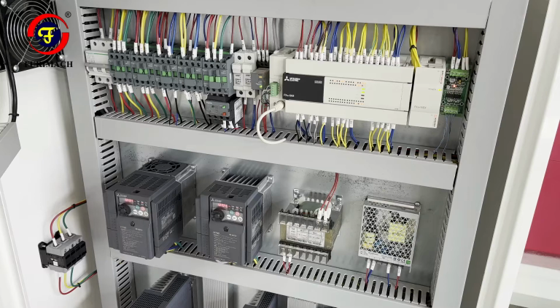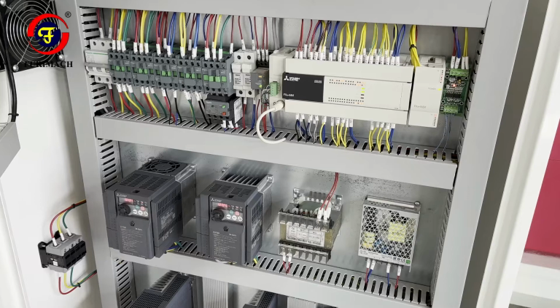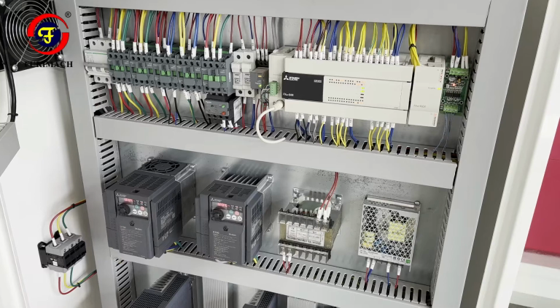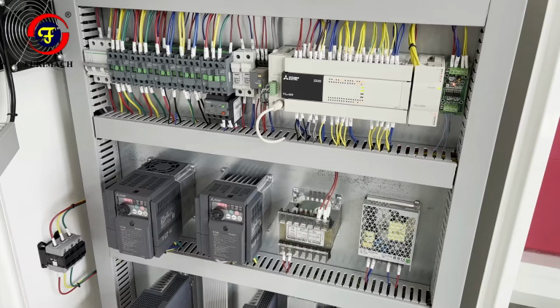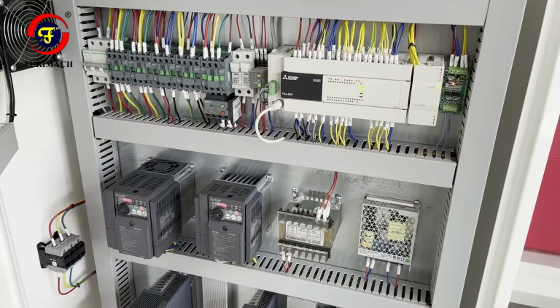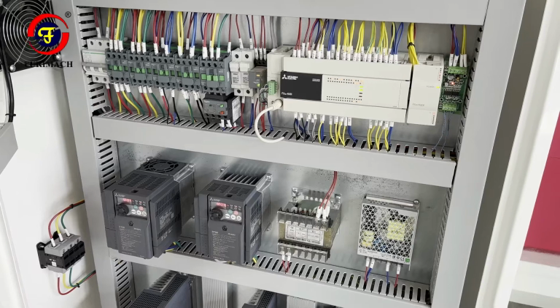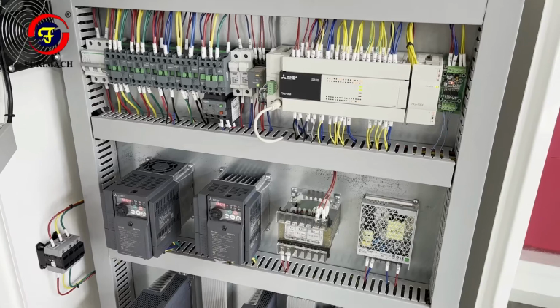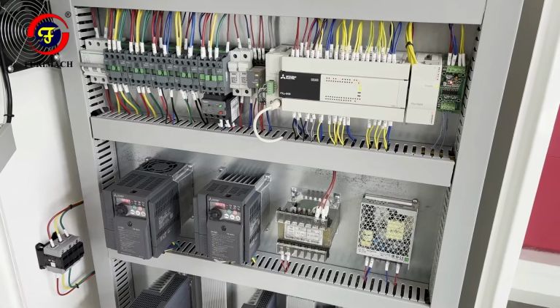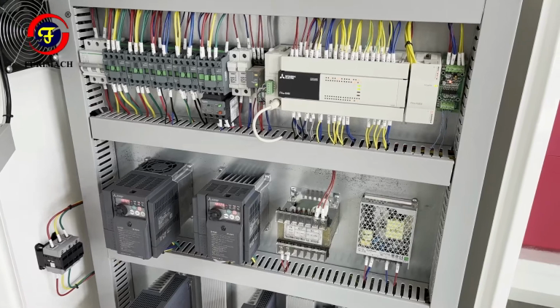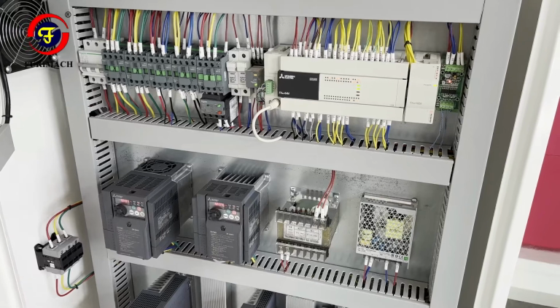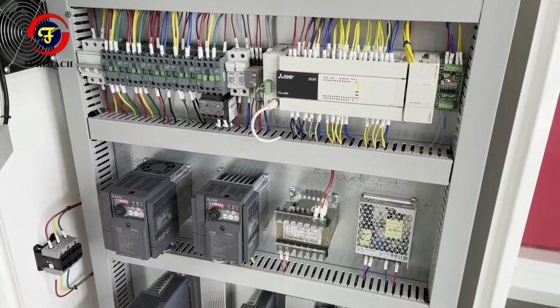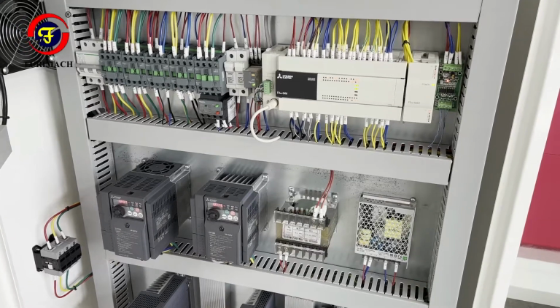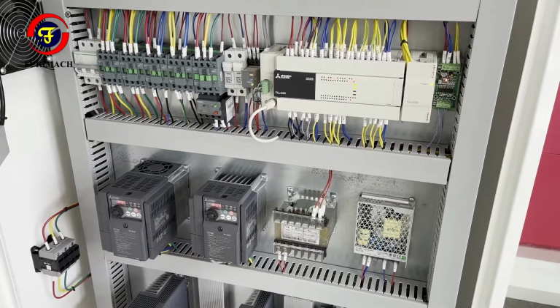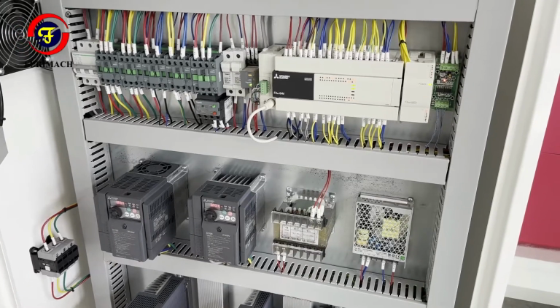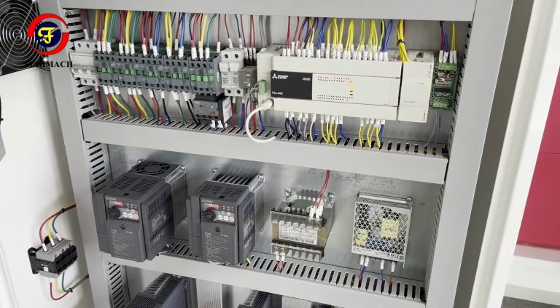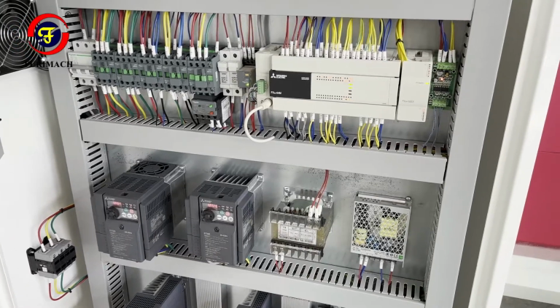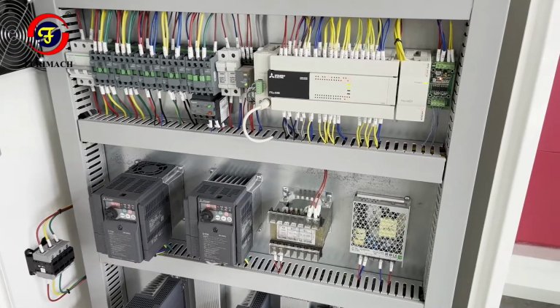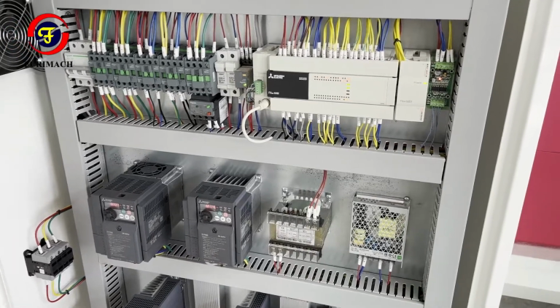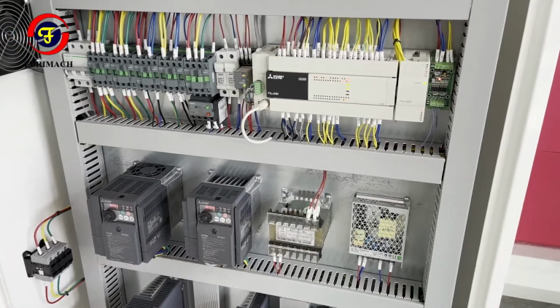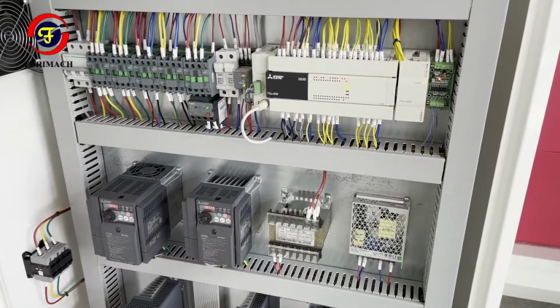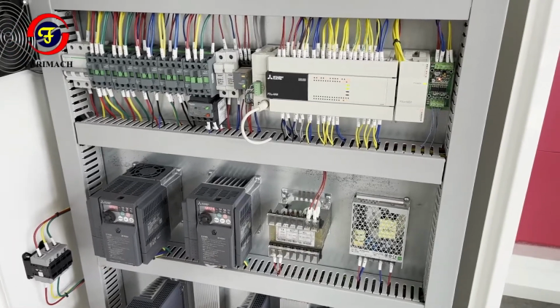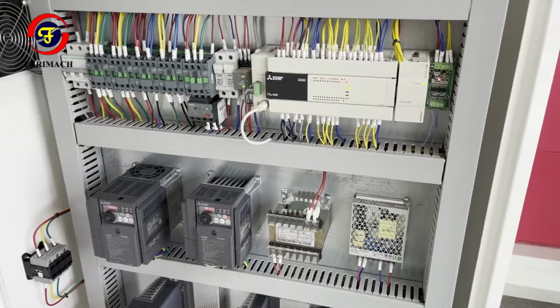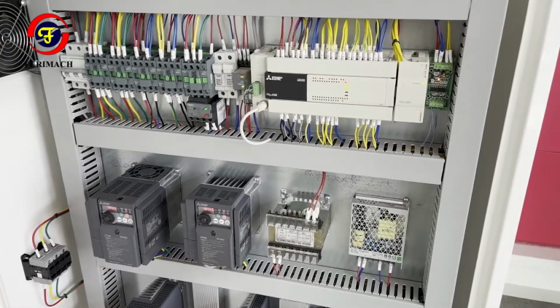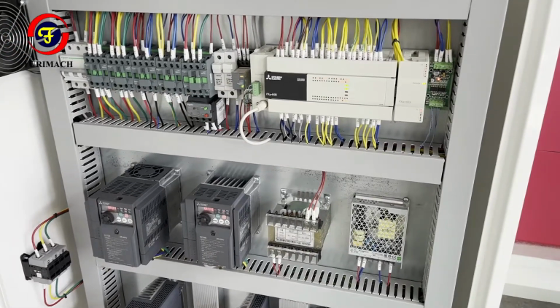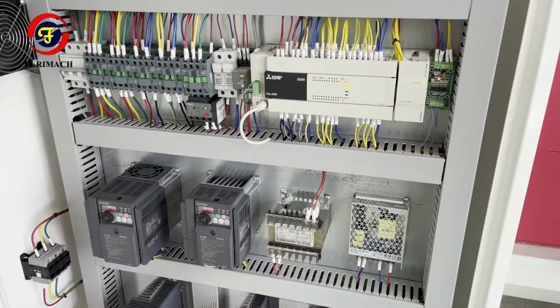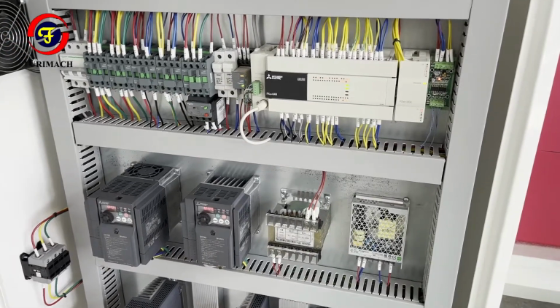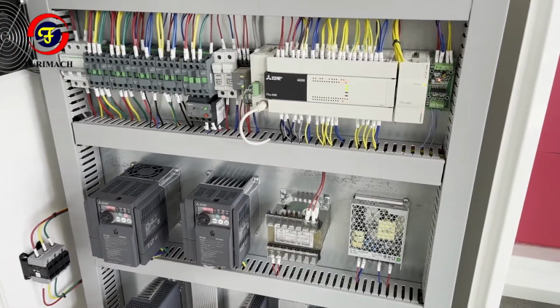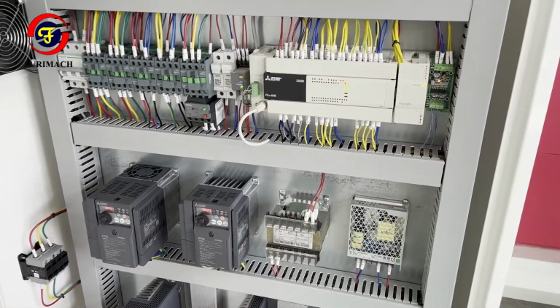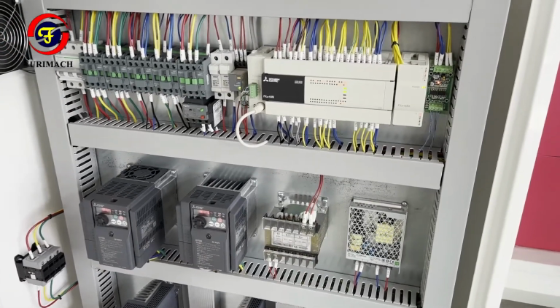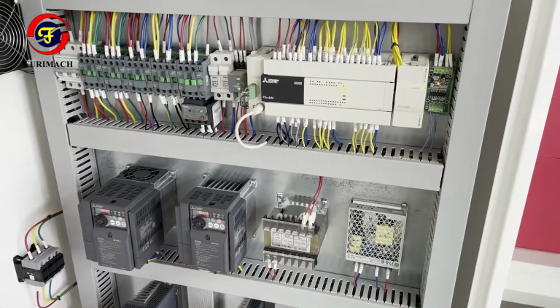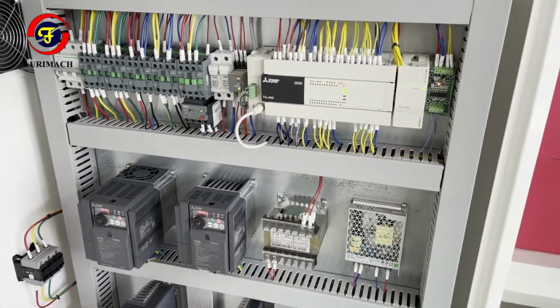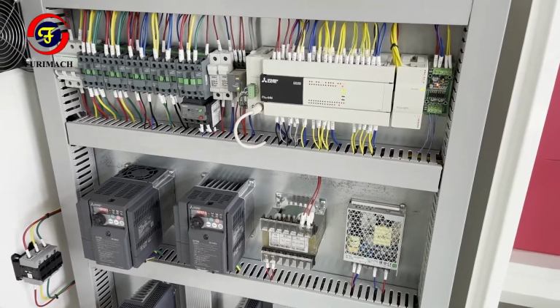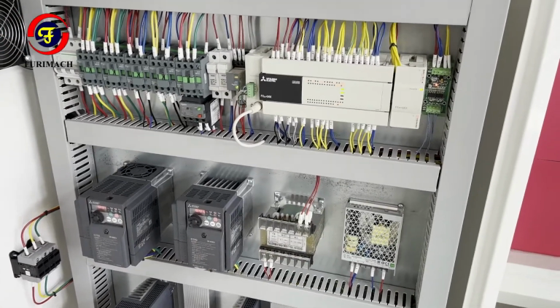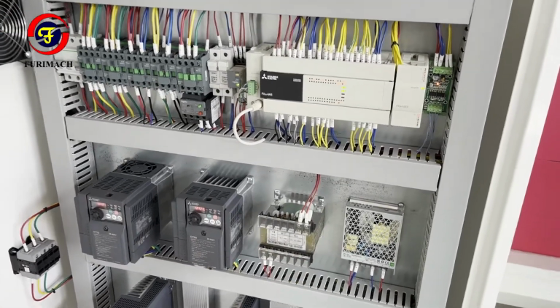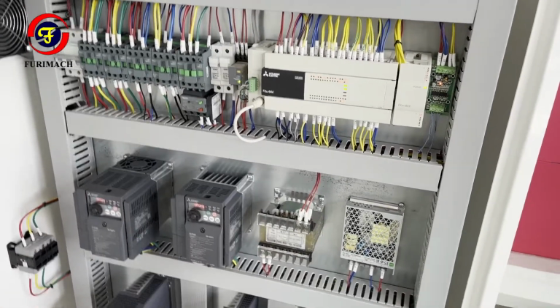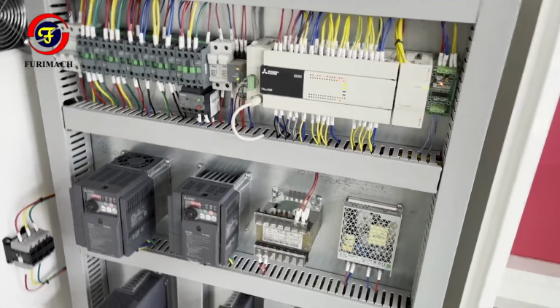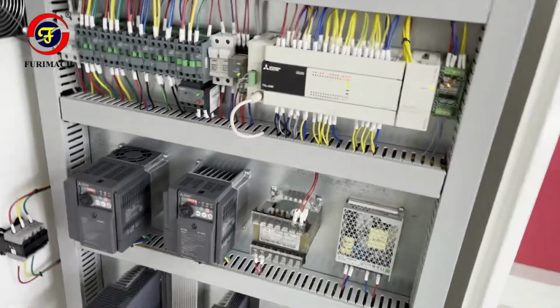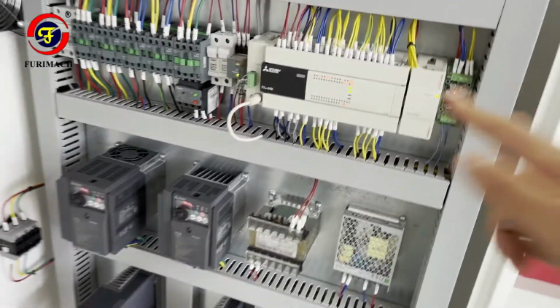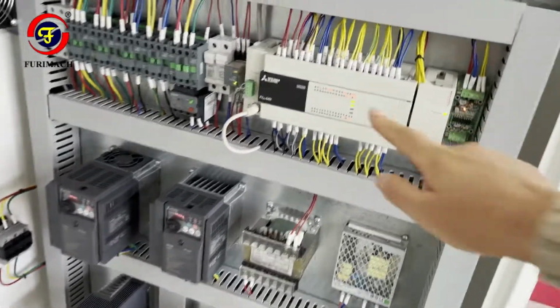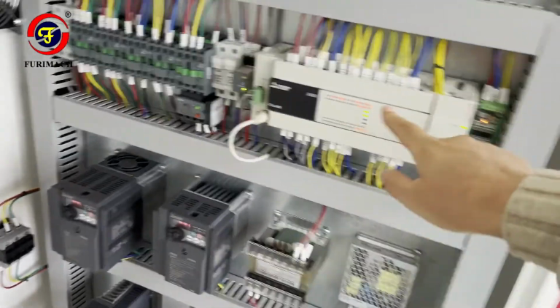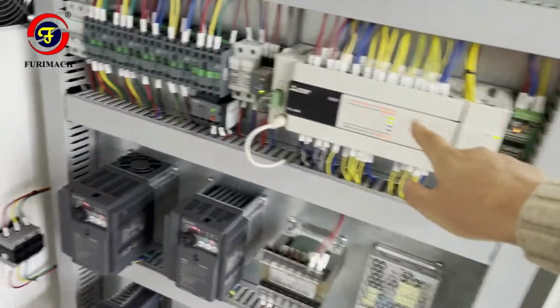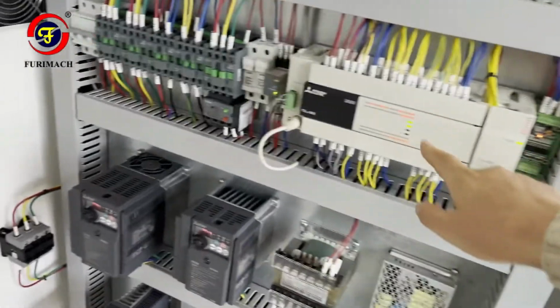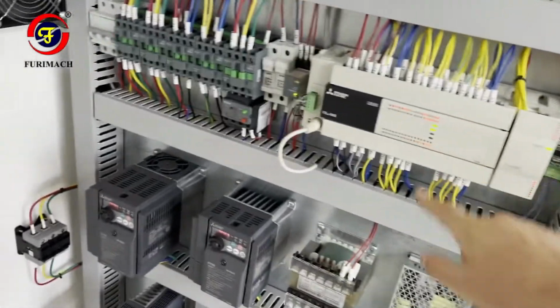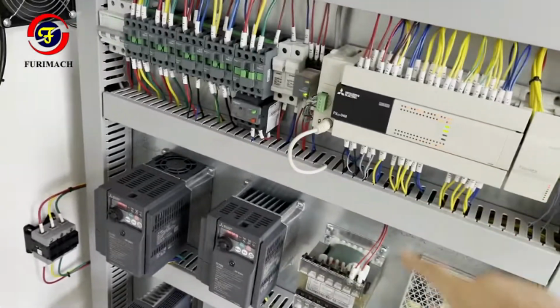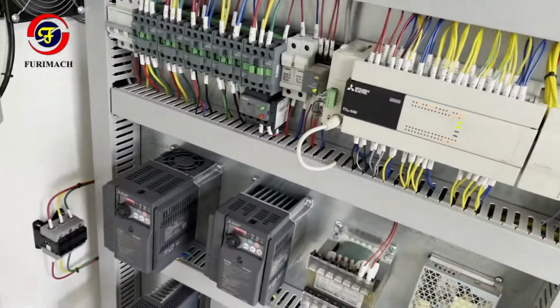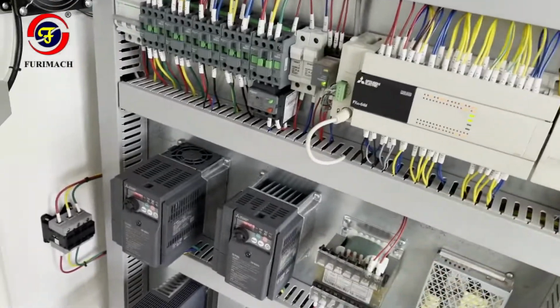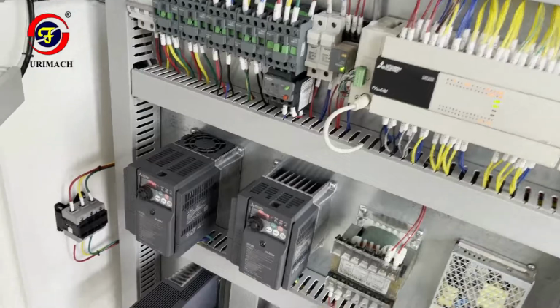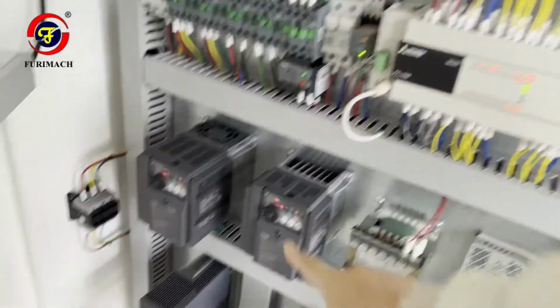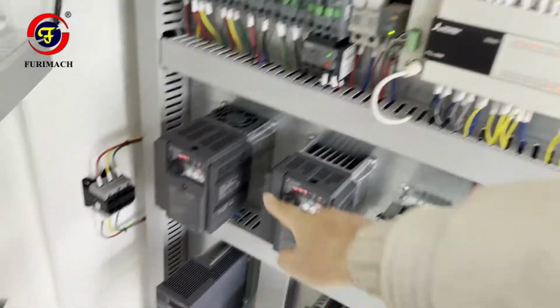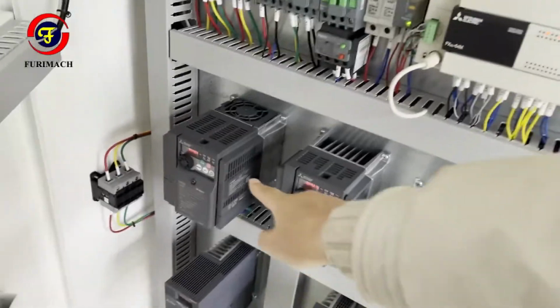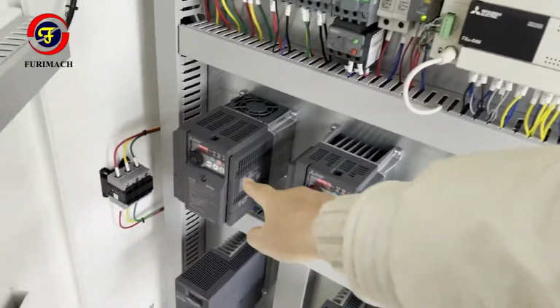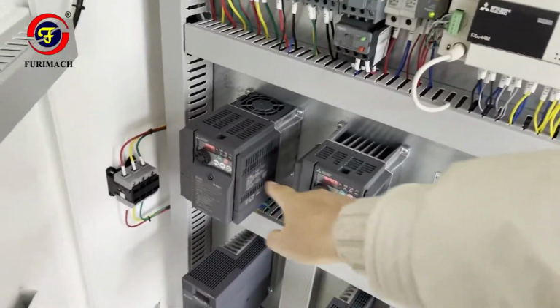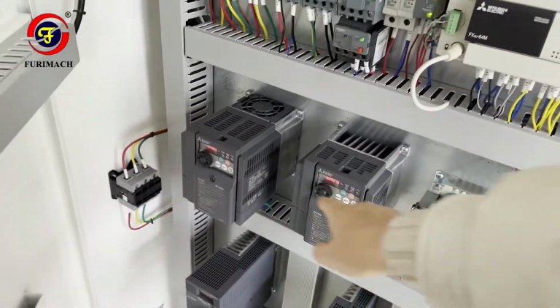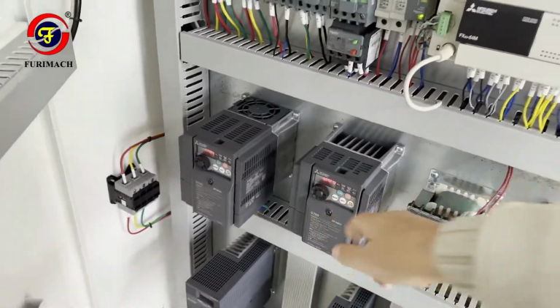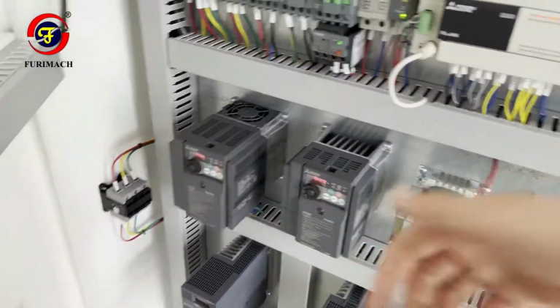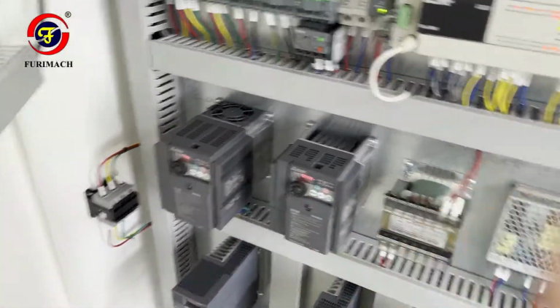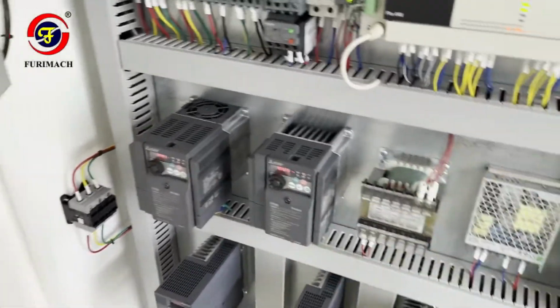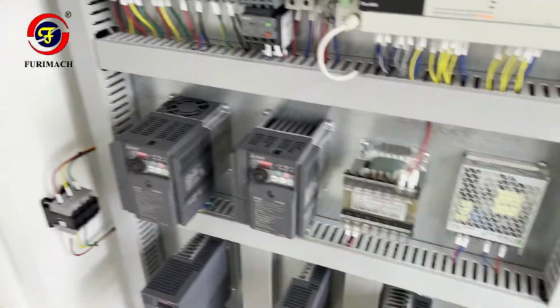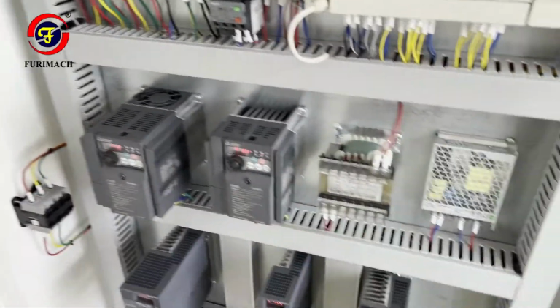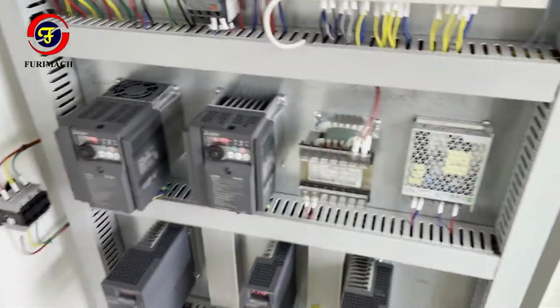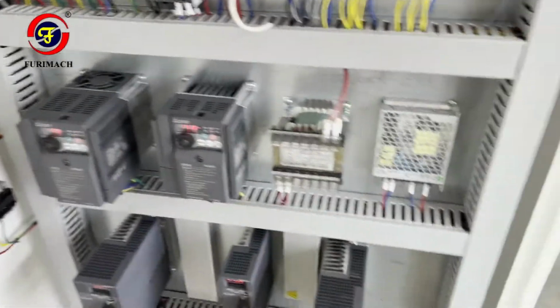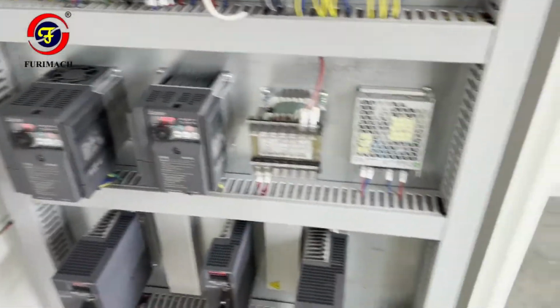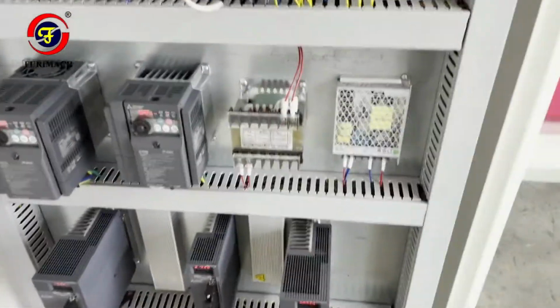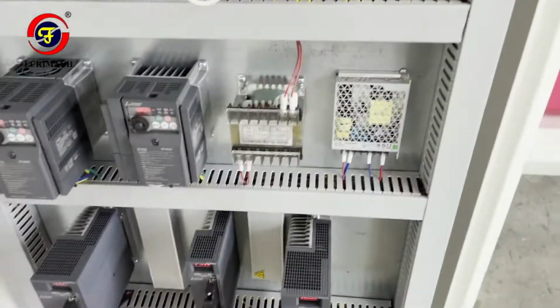This is the cutting machine electrical board, with PLC inverters for the shaft and plate.